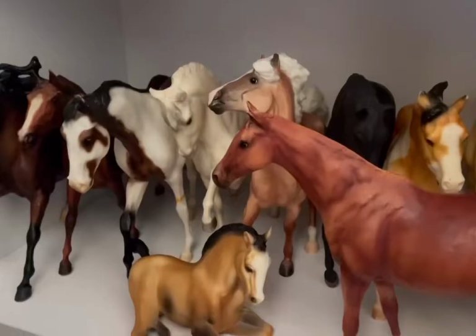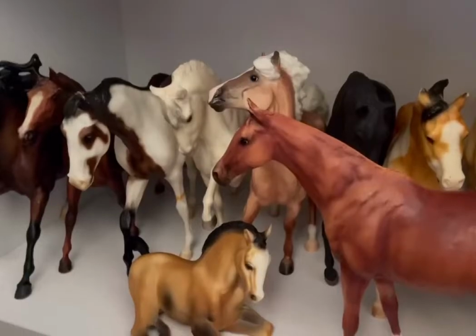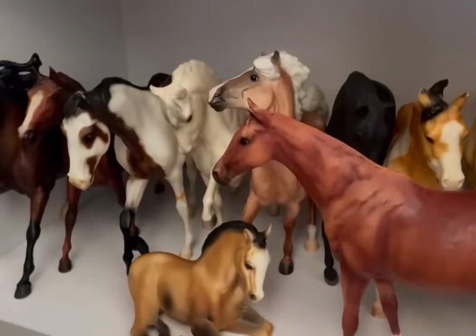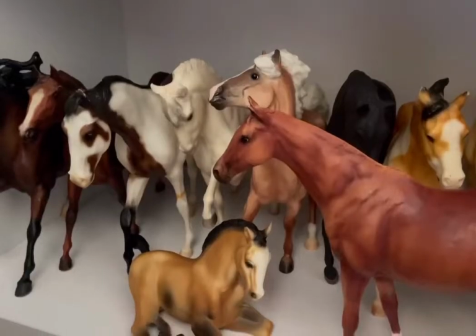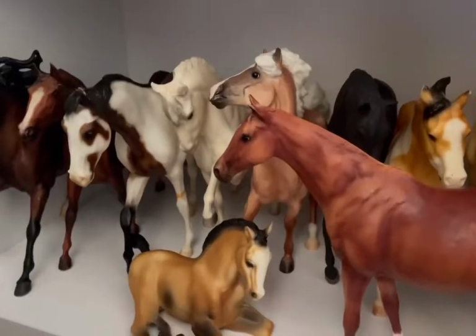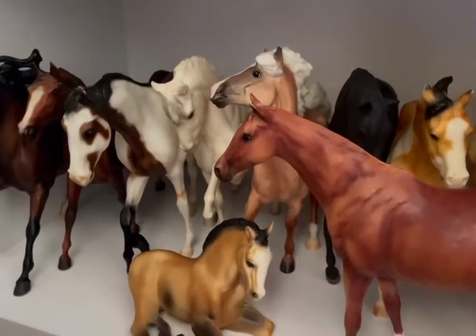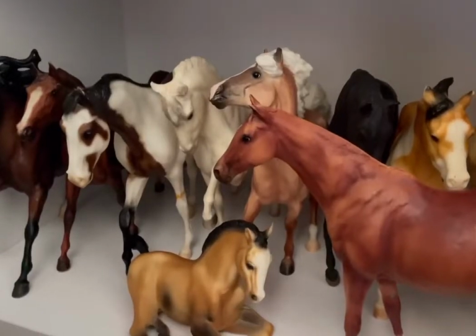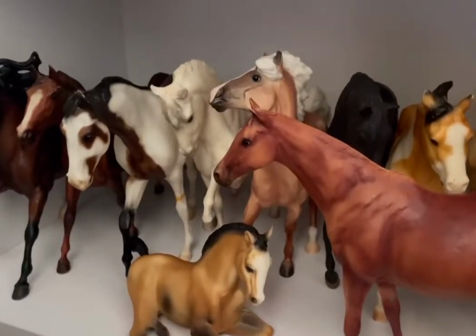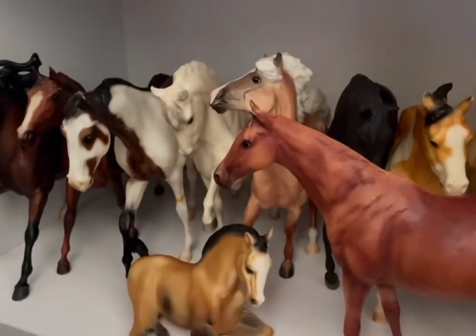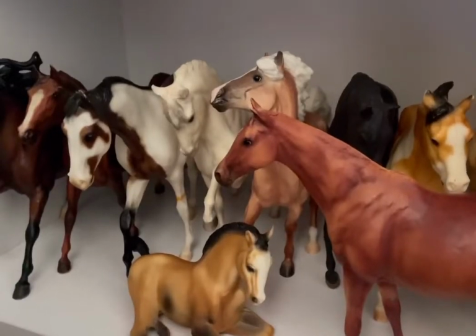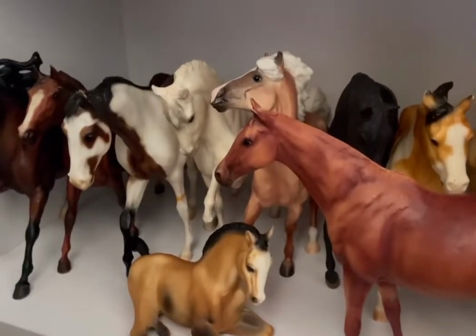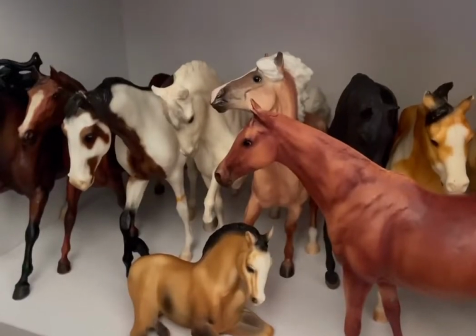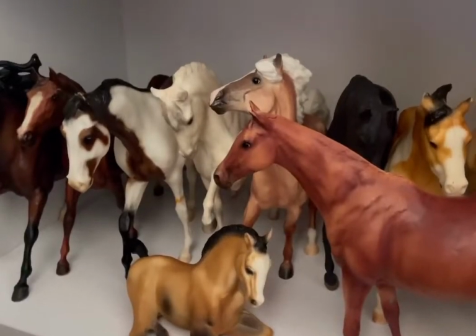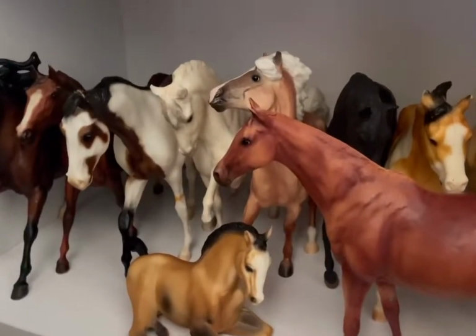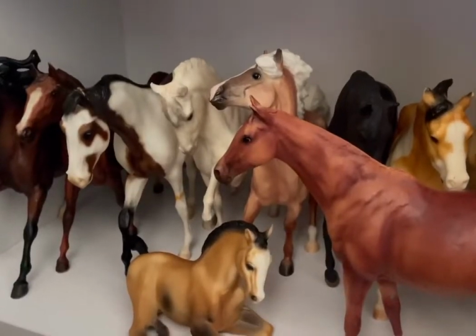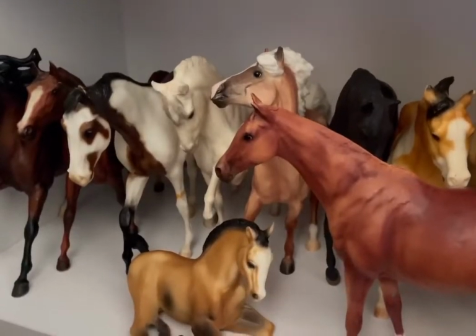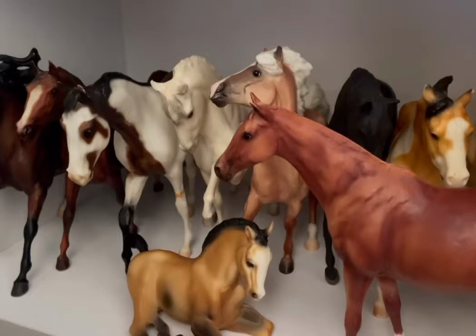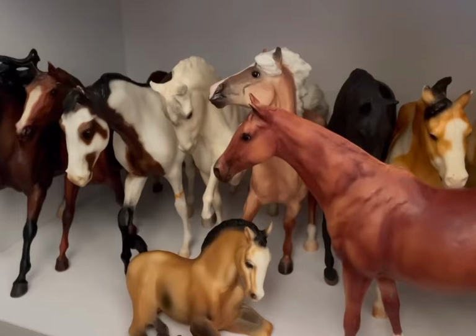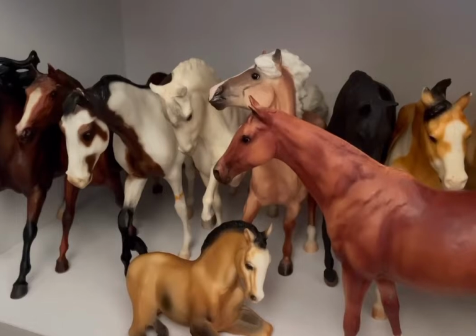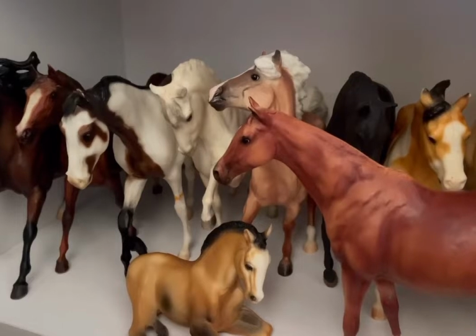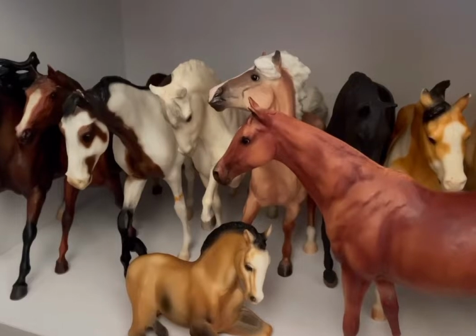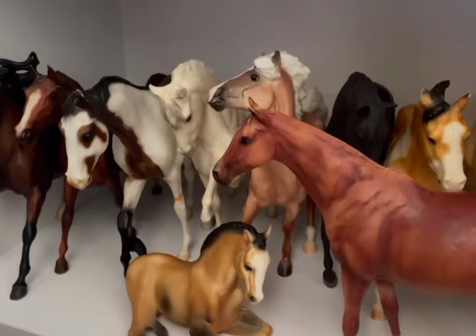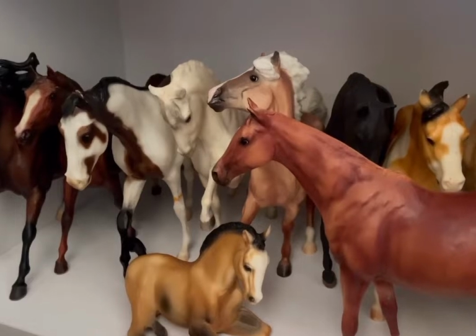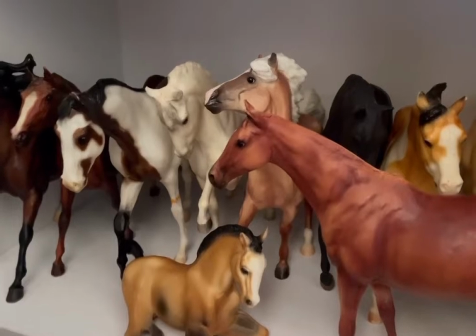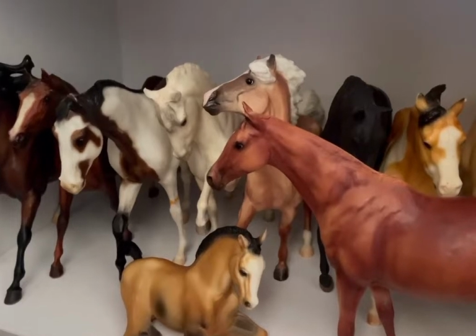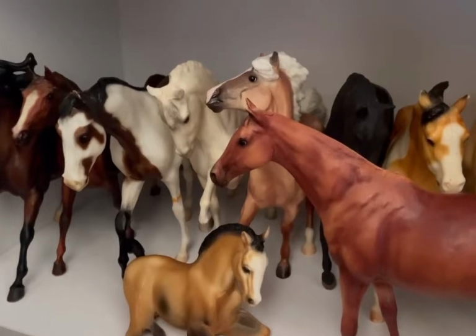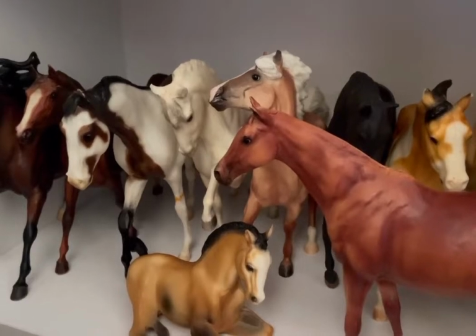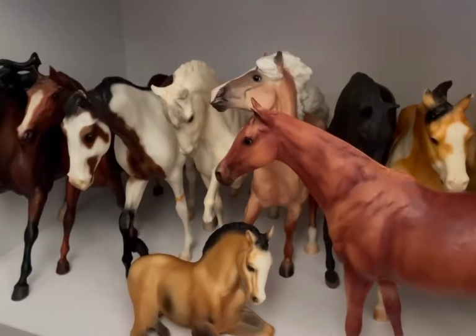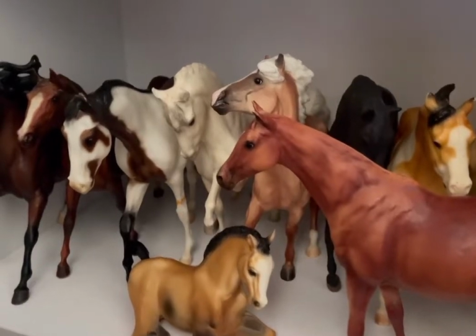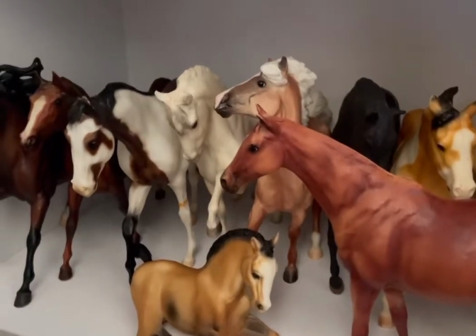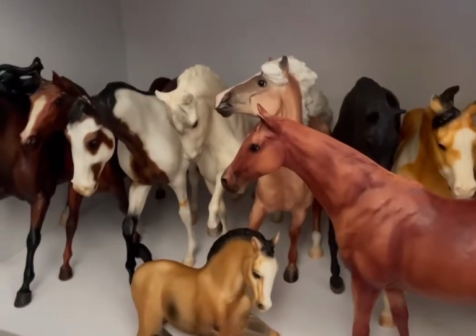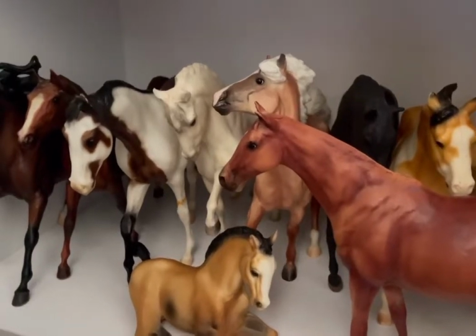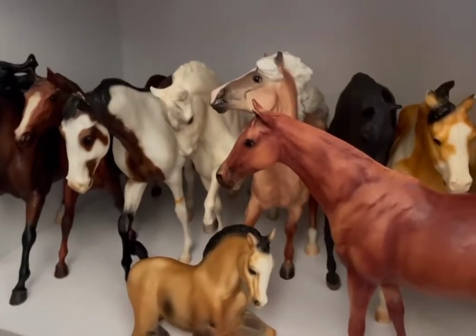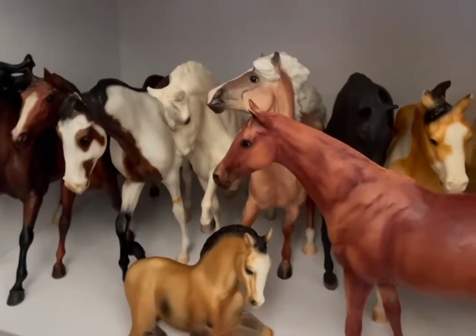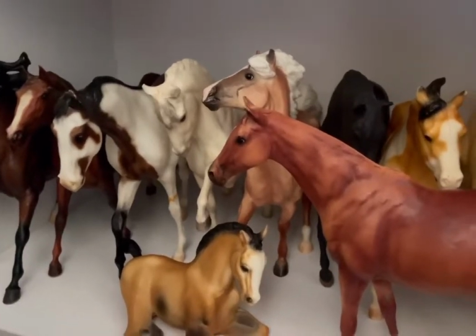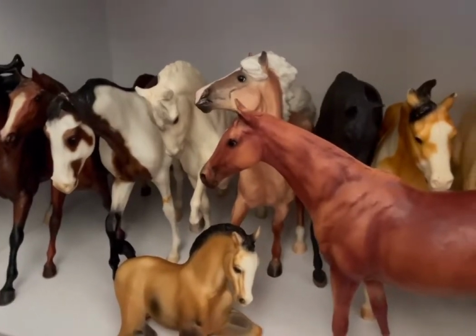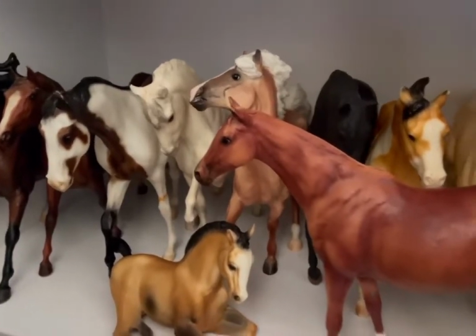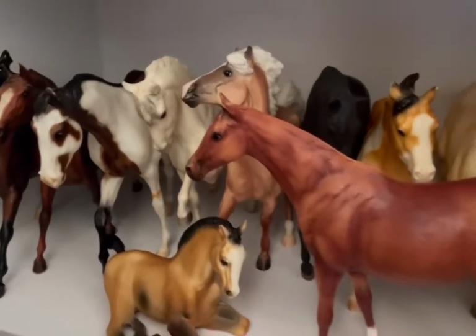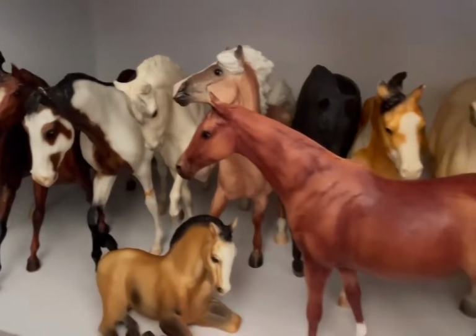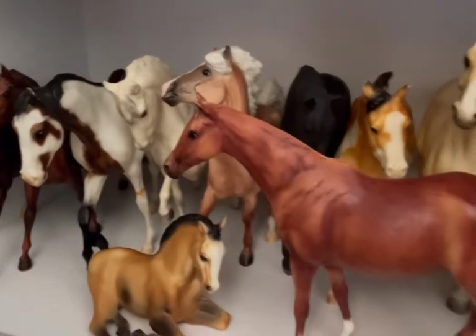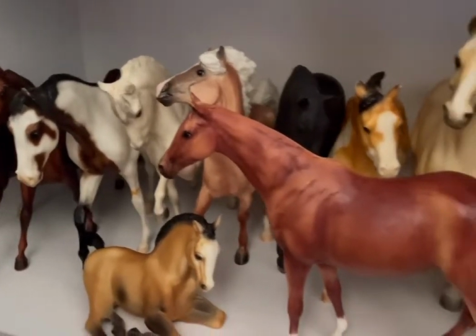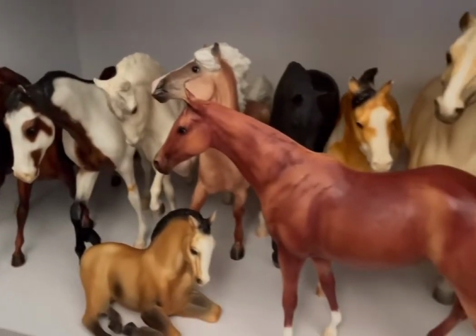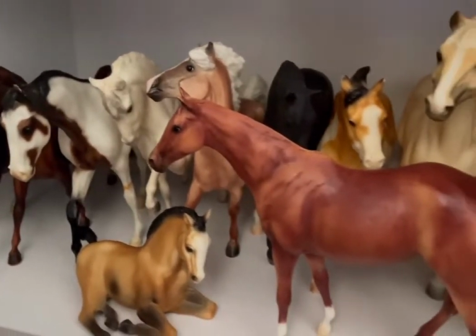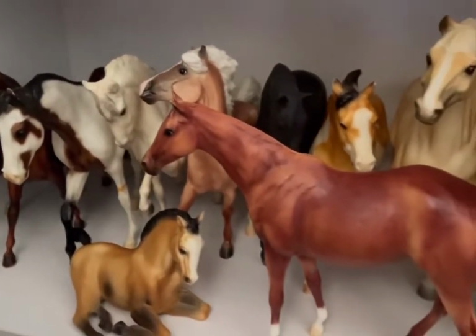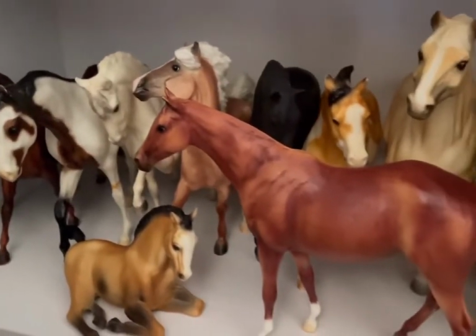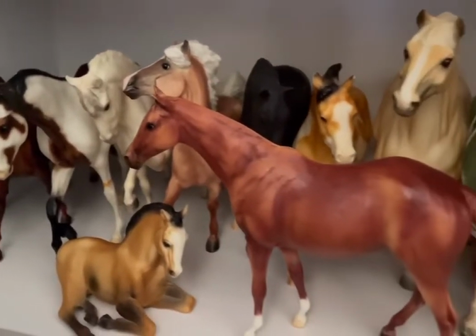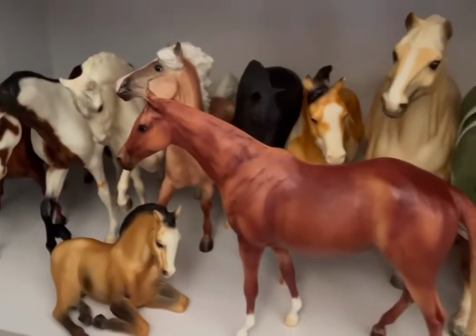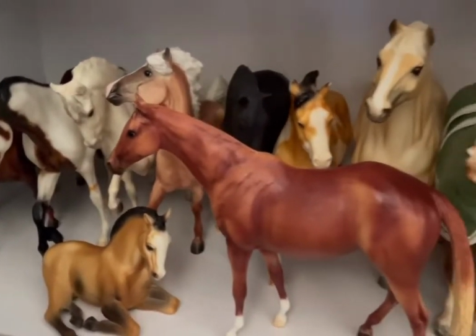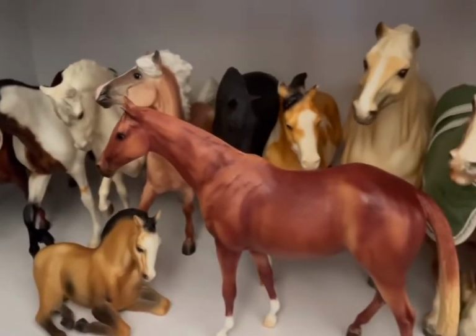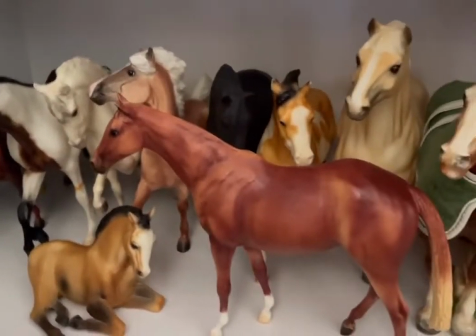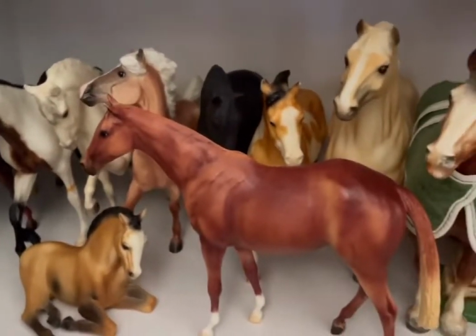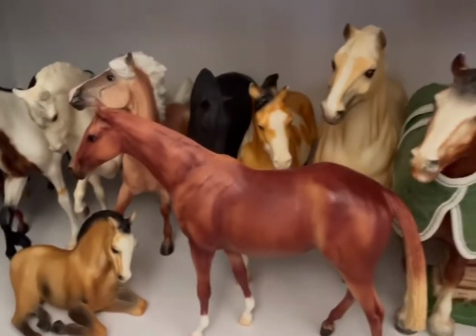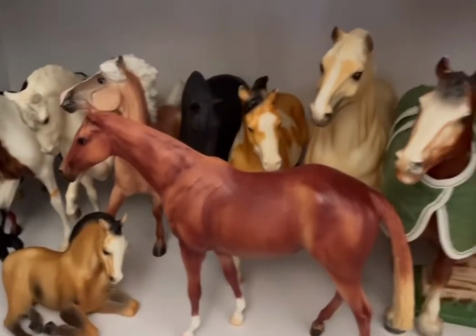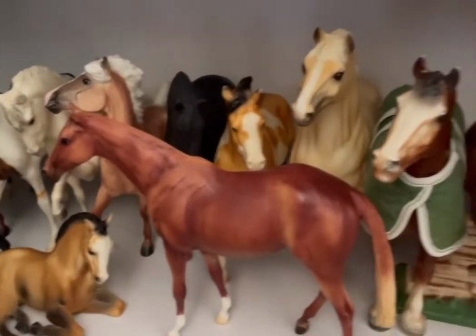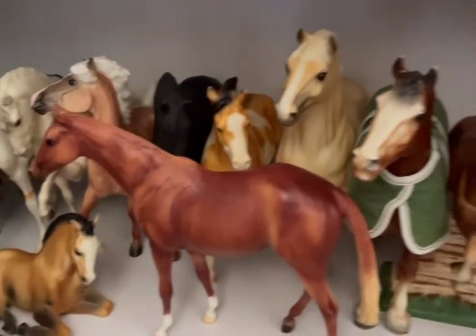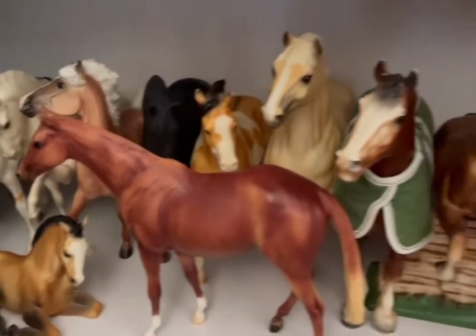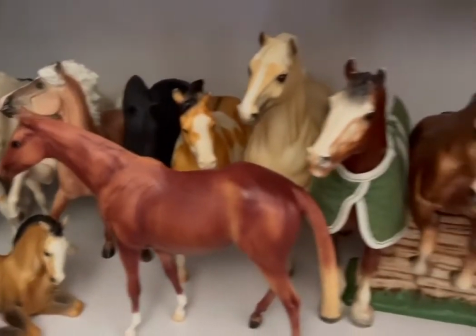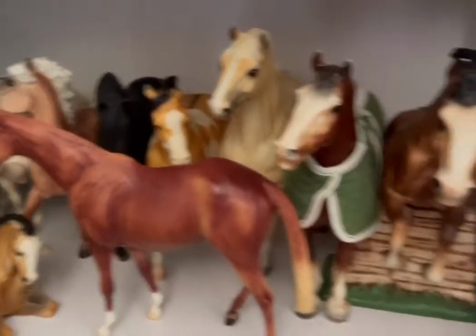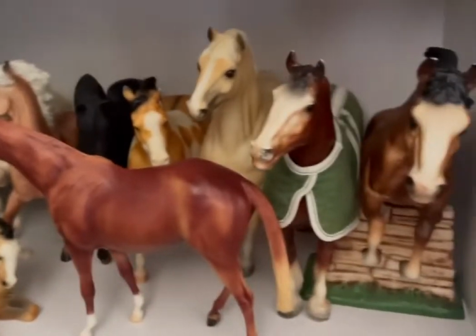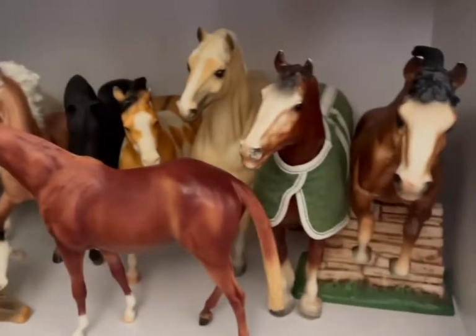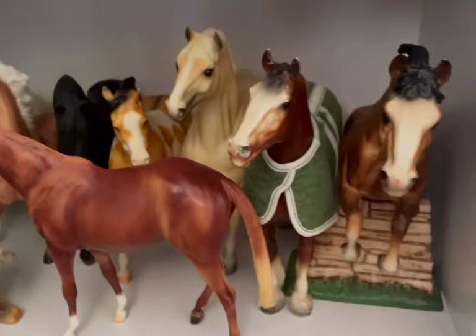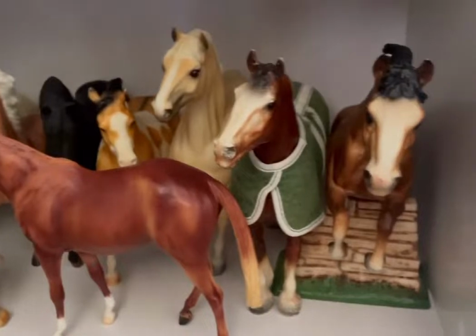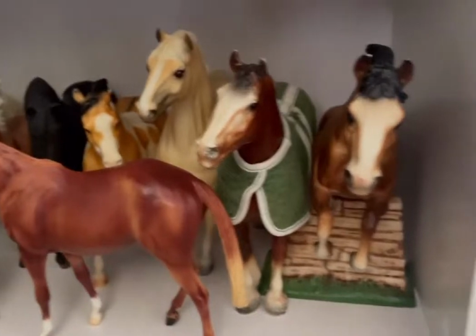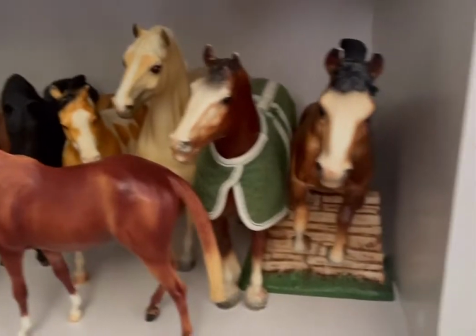As for the last two shelves, I will be skimming over them as they are mostly vintages and I do not know their names.